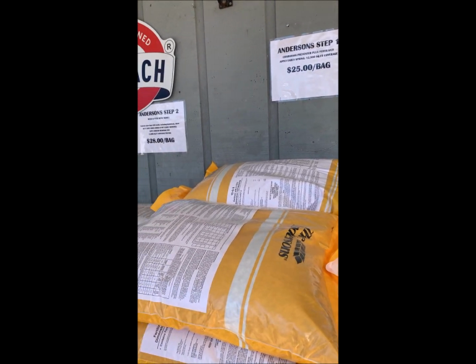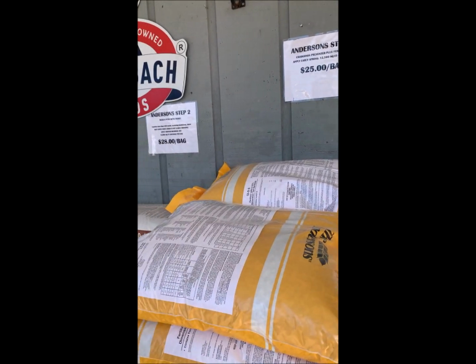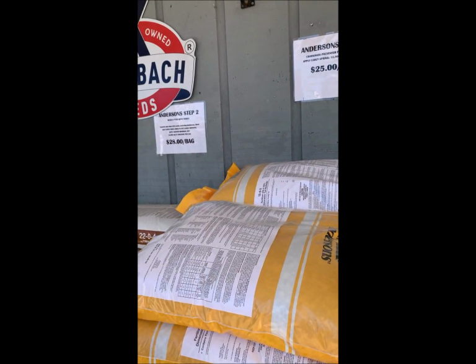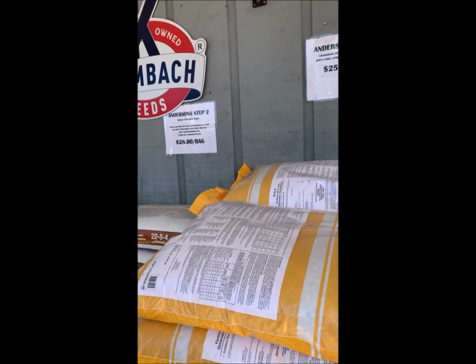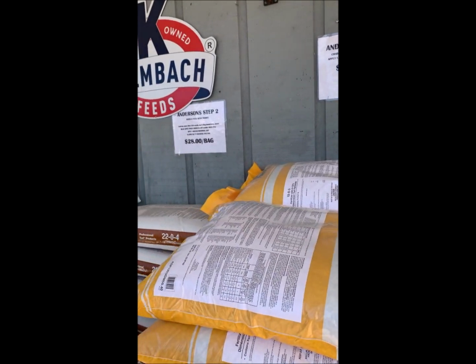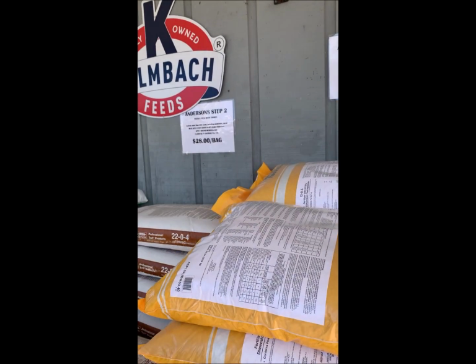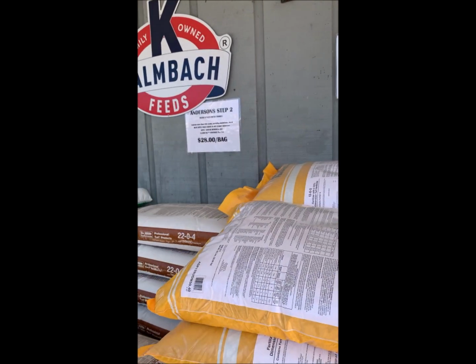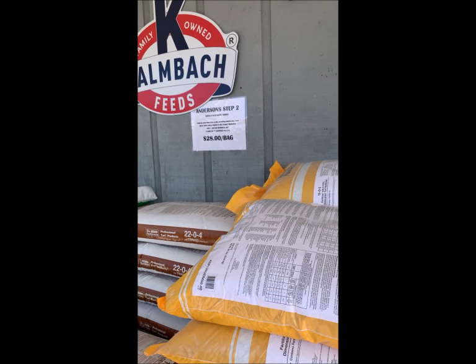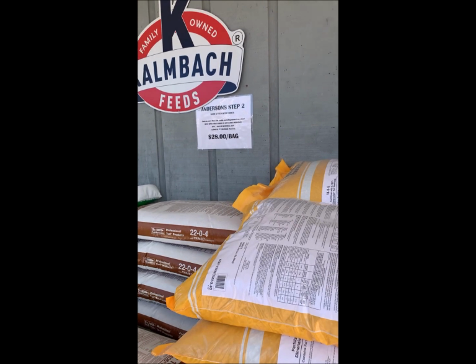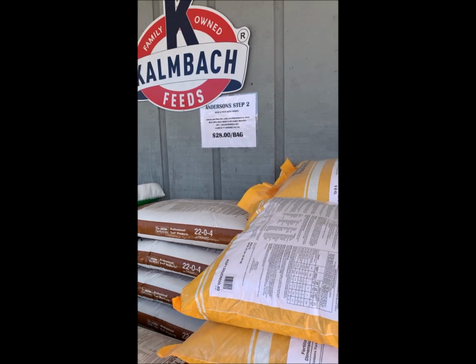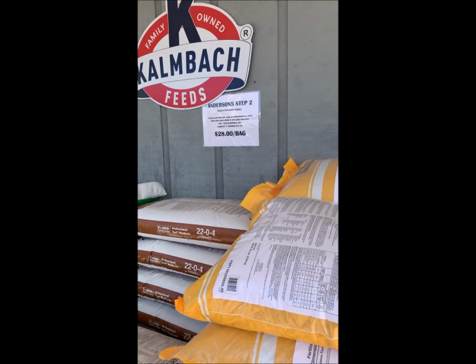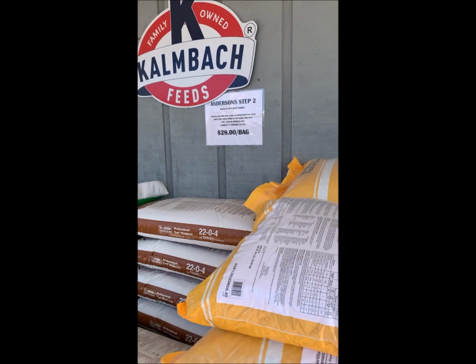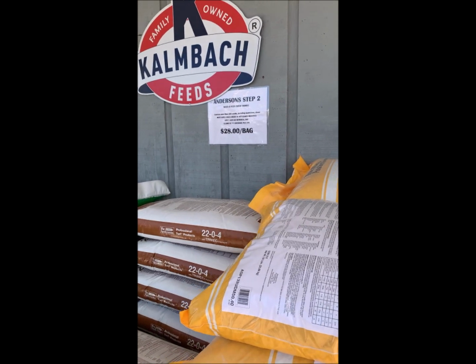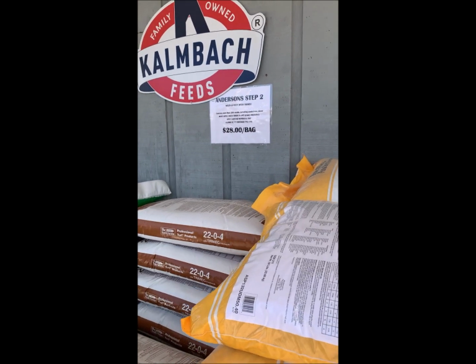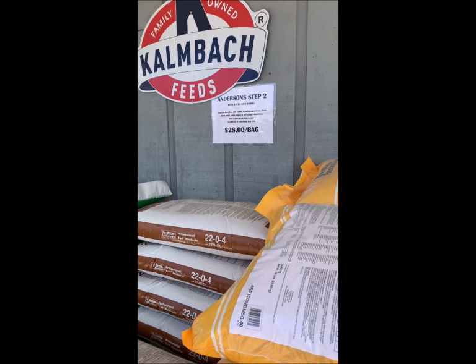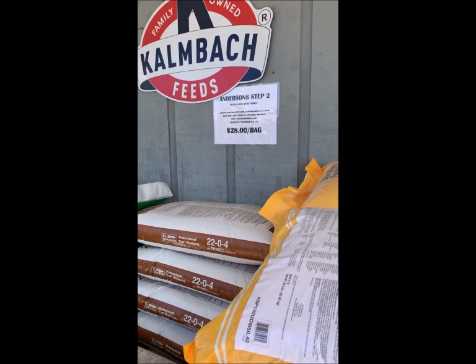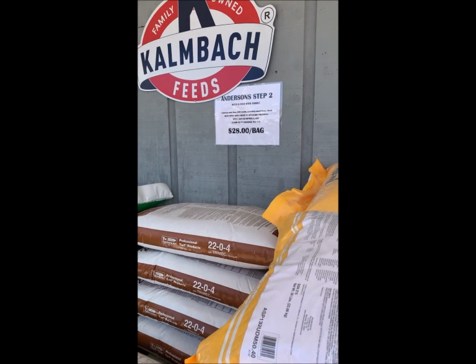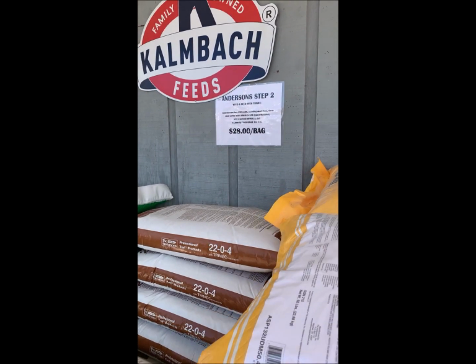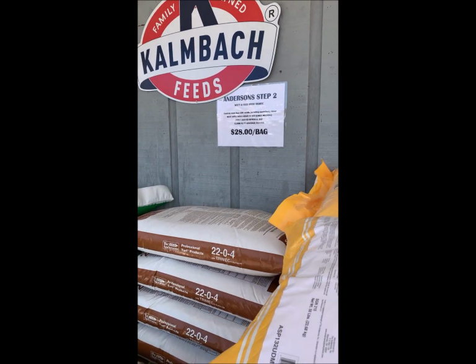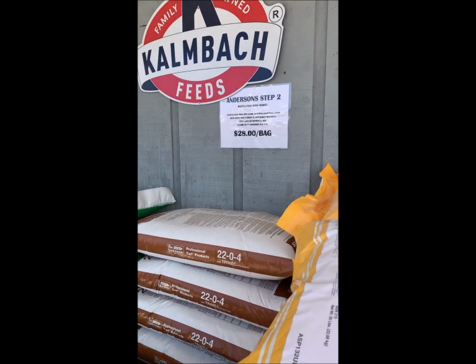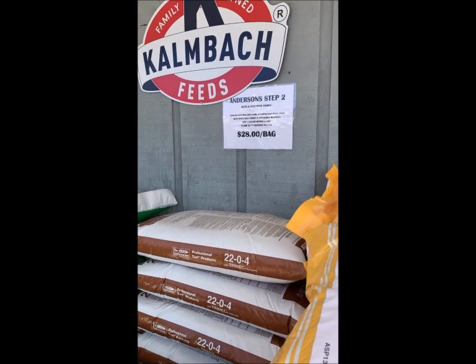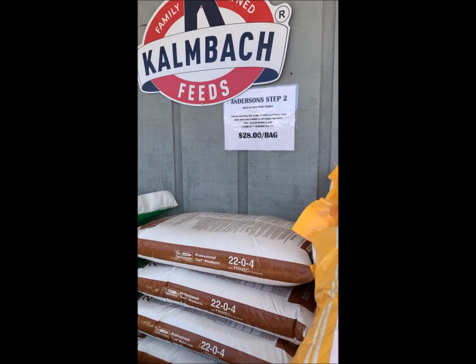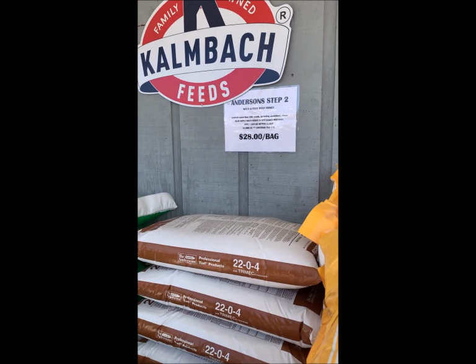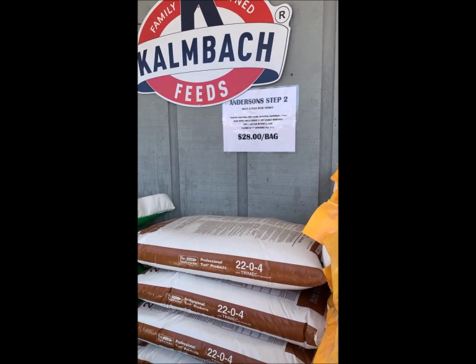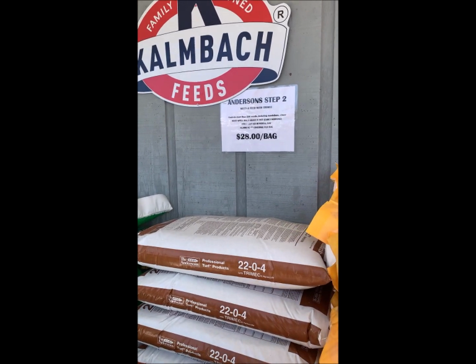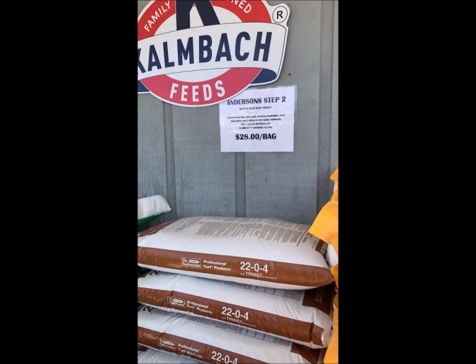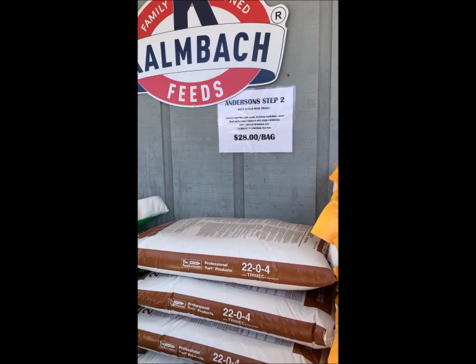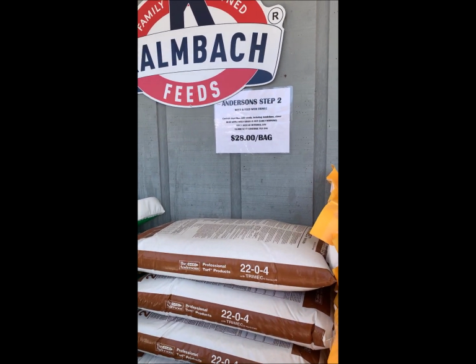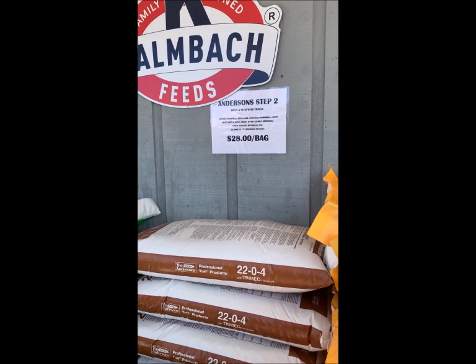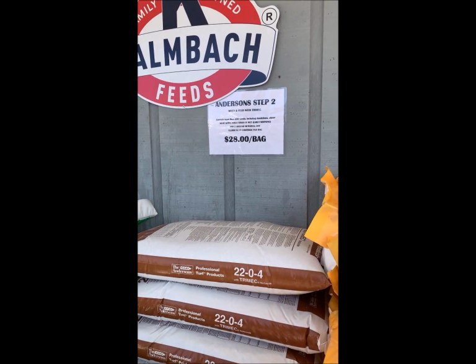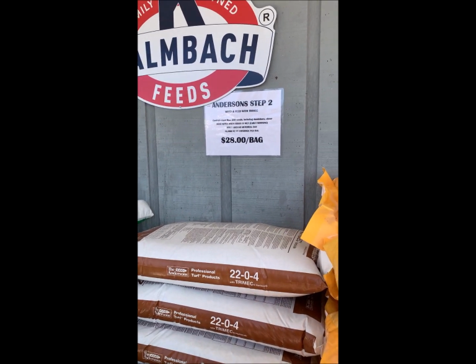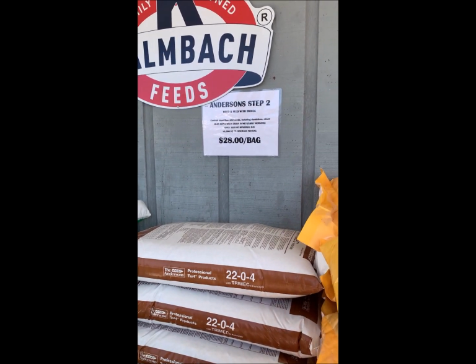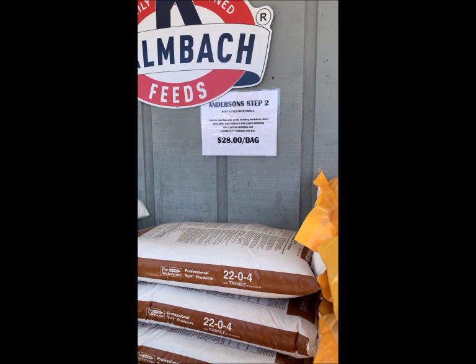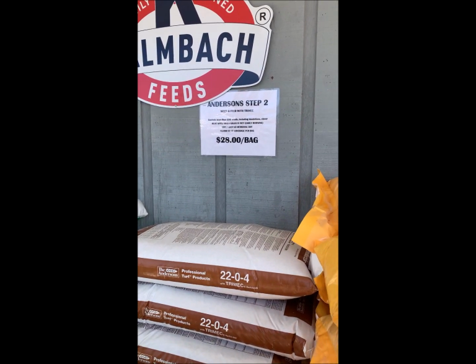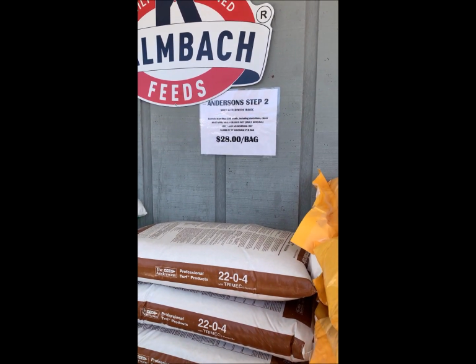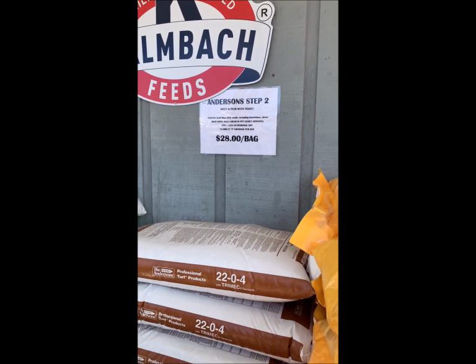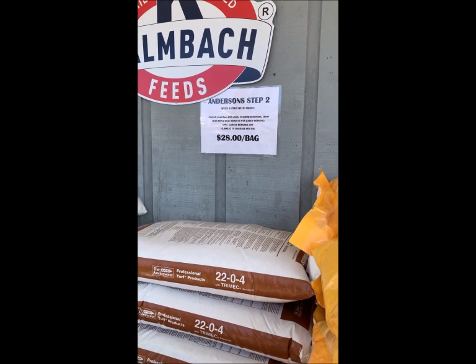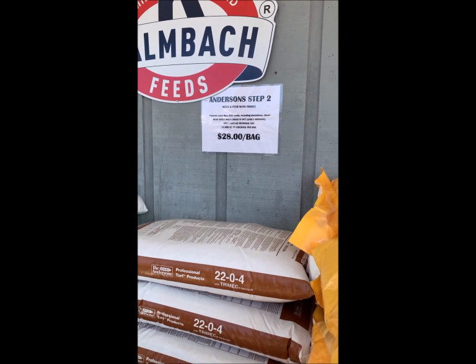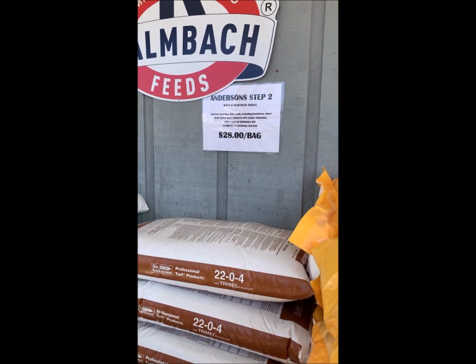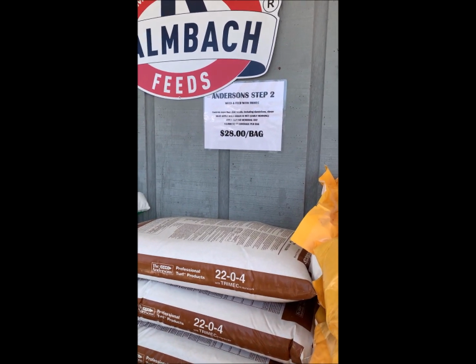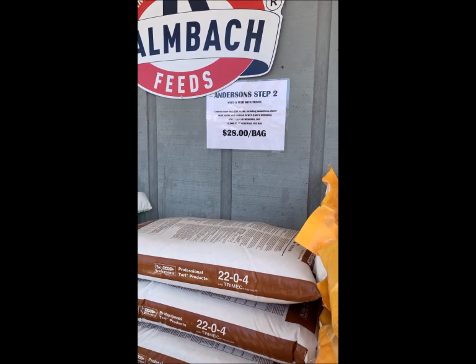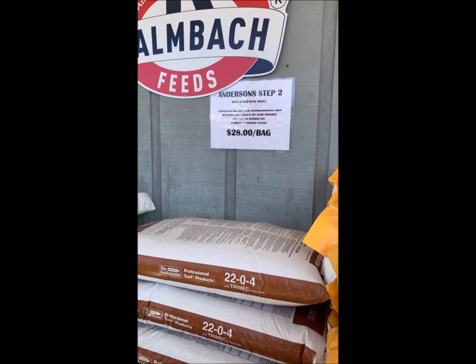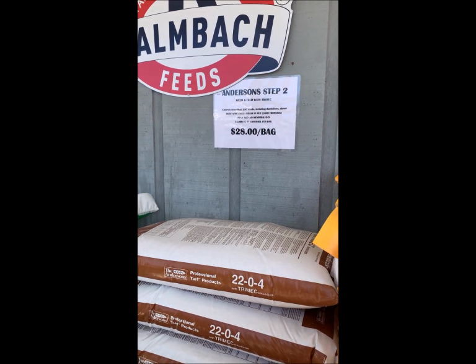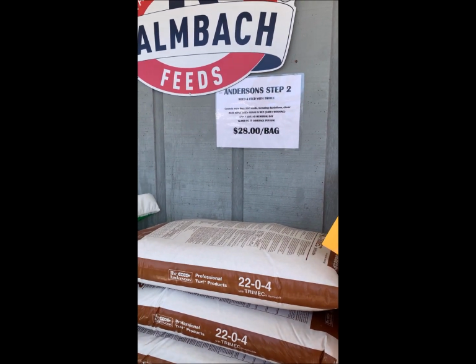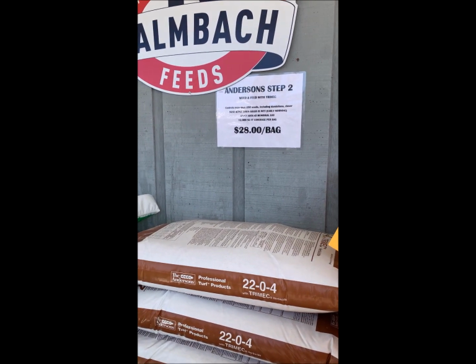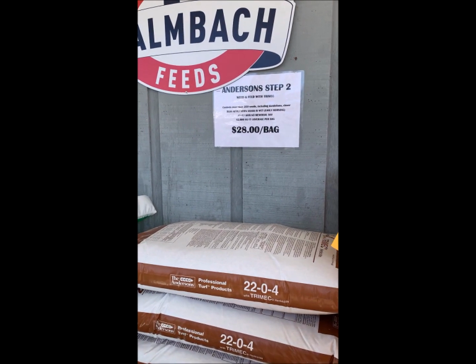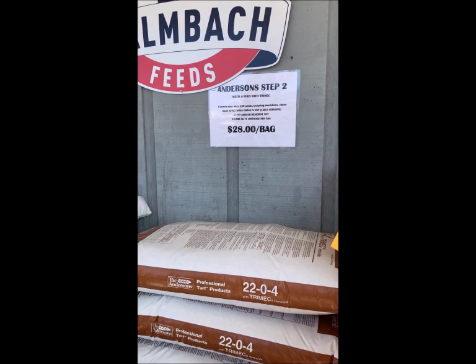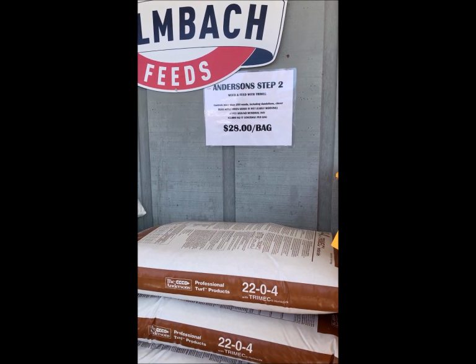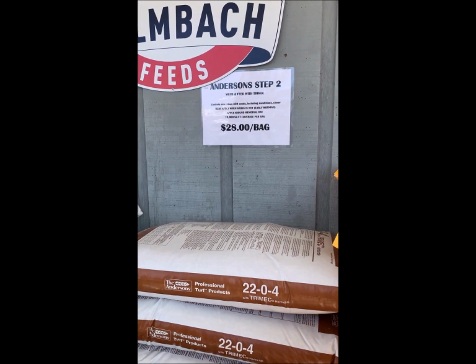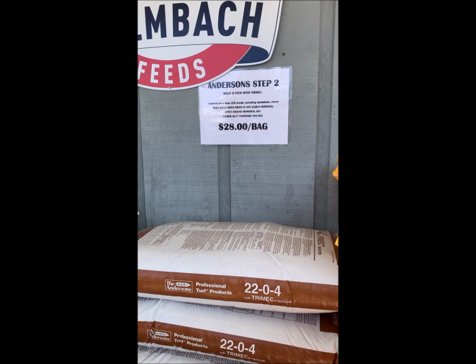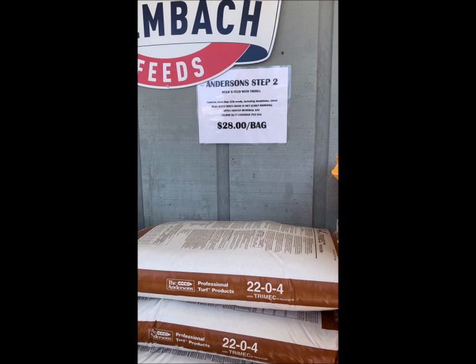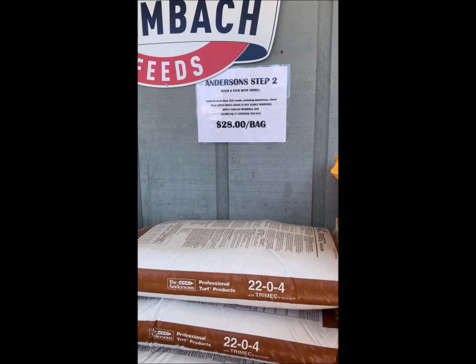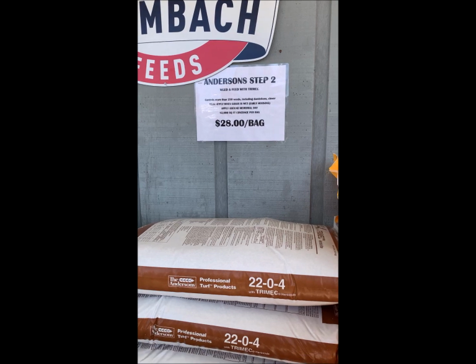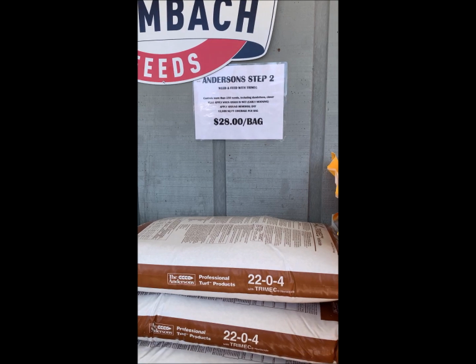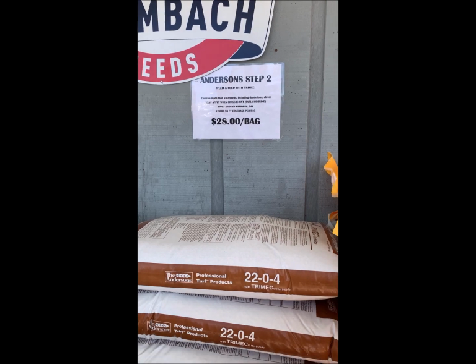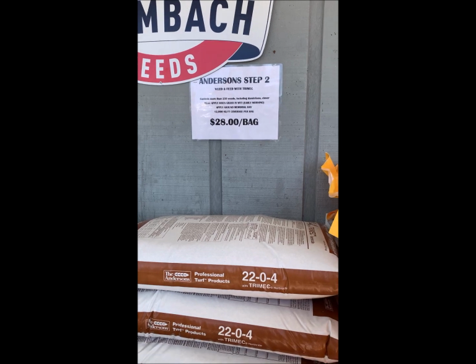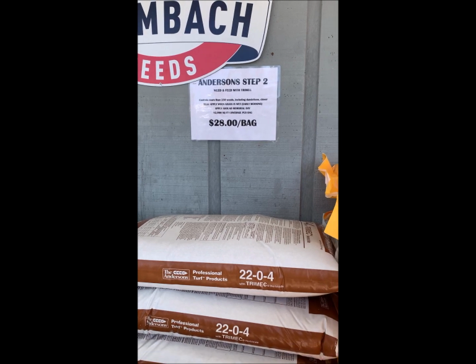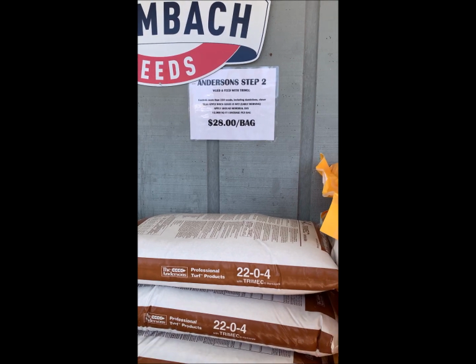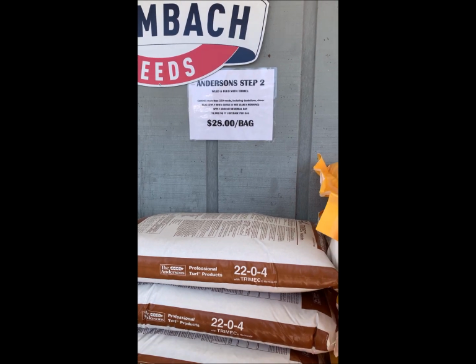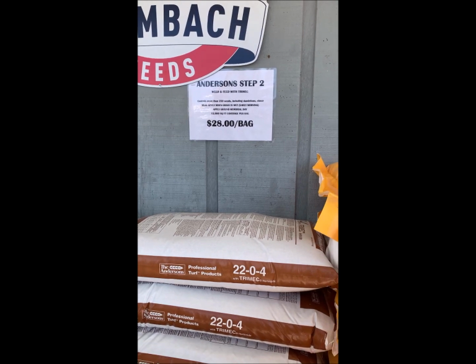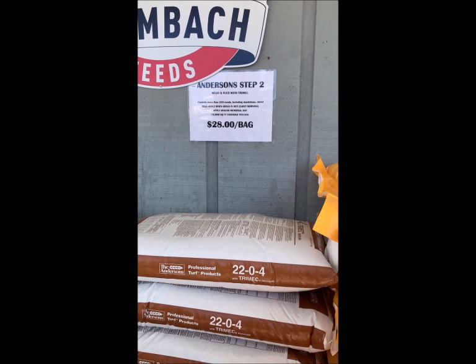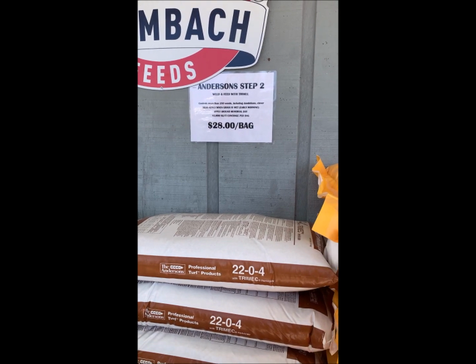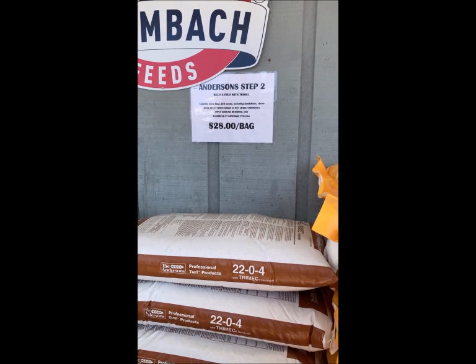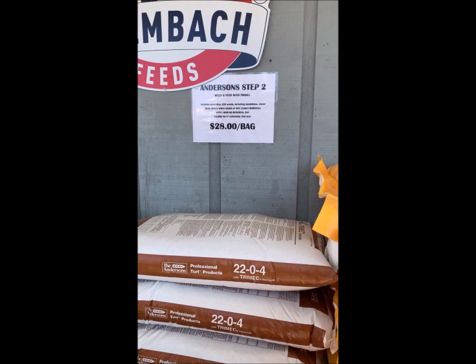Moving on, step two is your weed and feed. Put it on around Memorial Day when the dandelions are up and you're tired of seeing them.